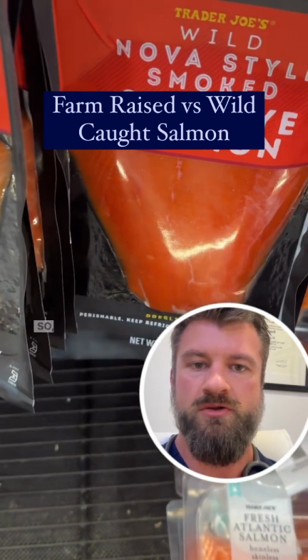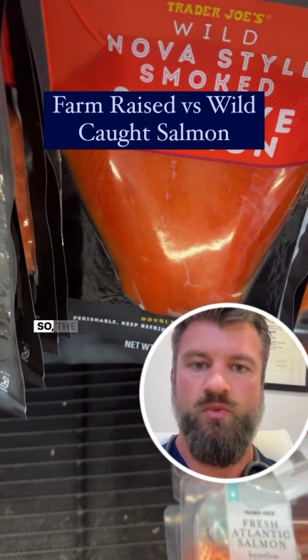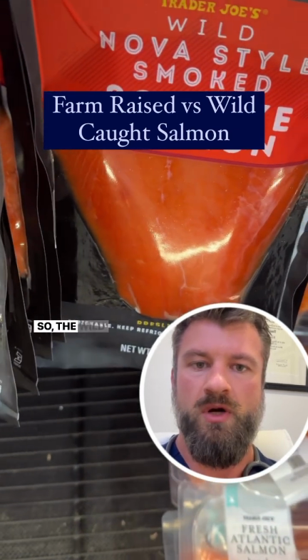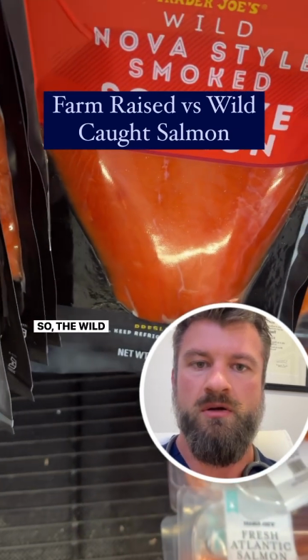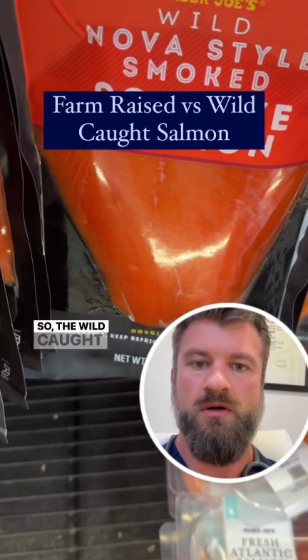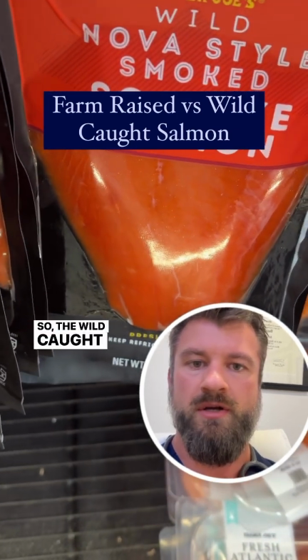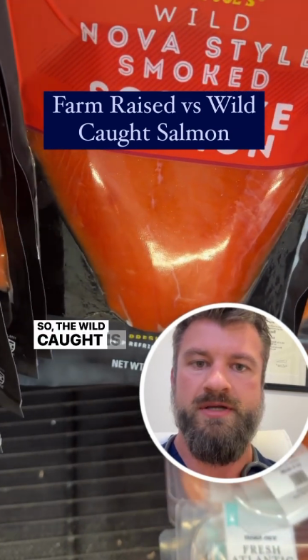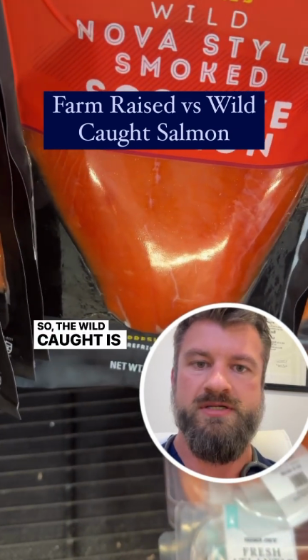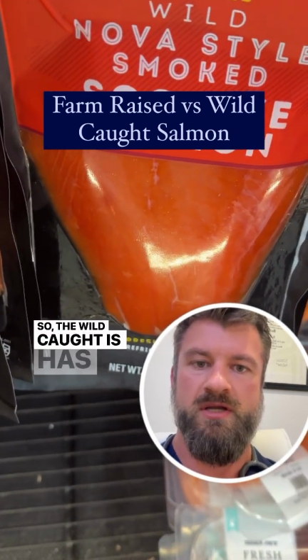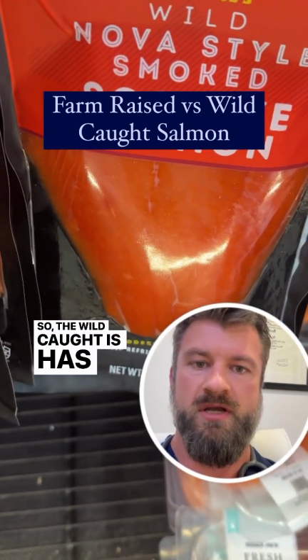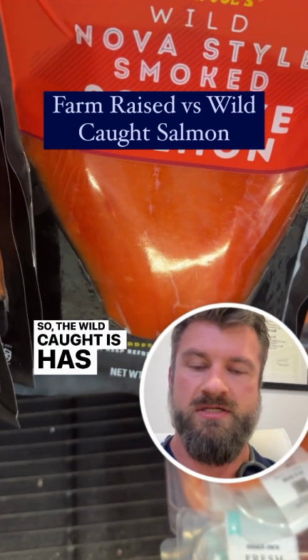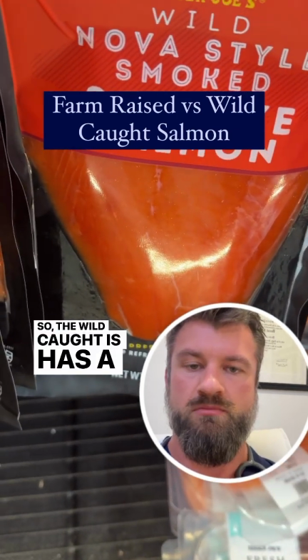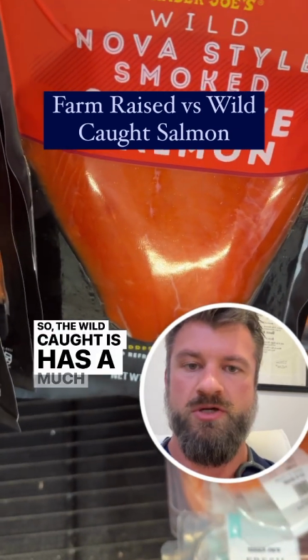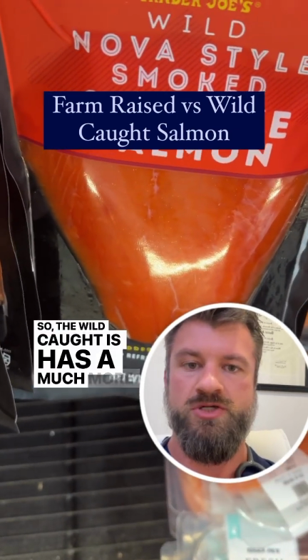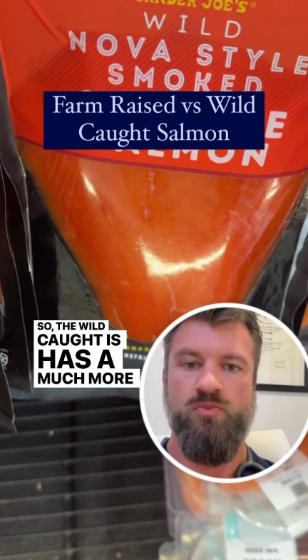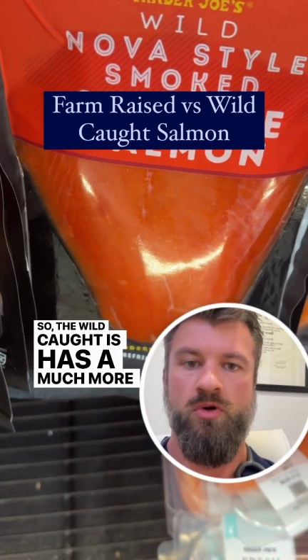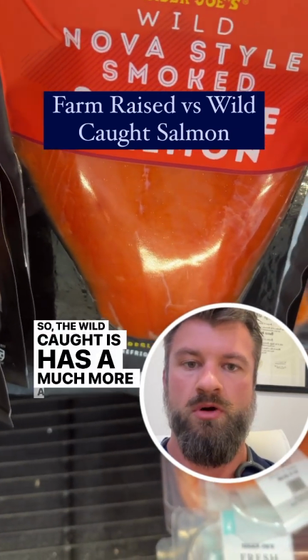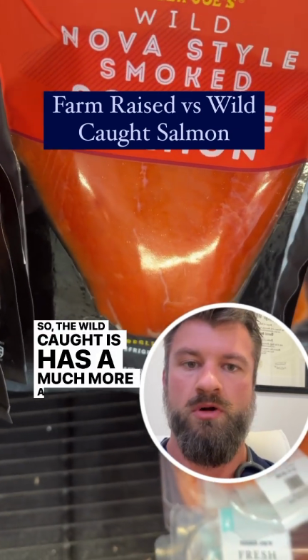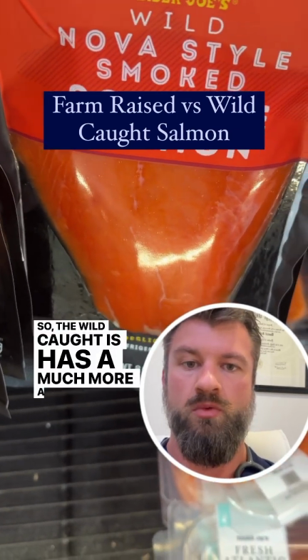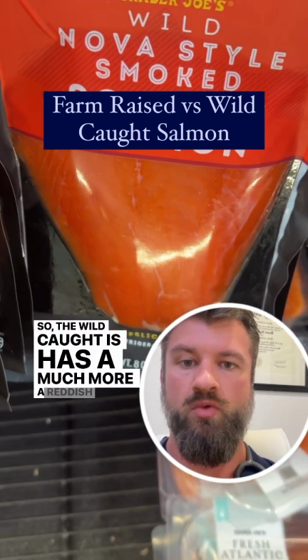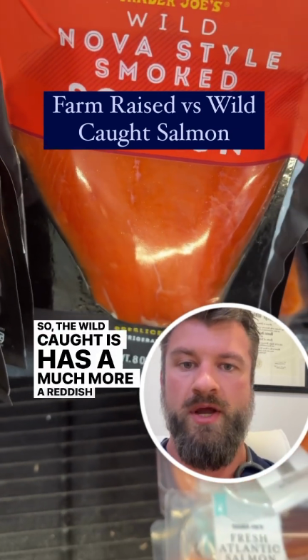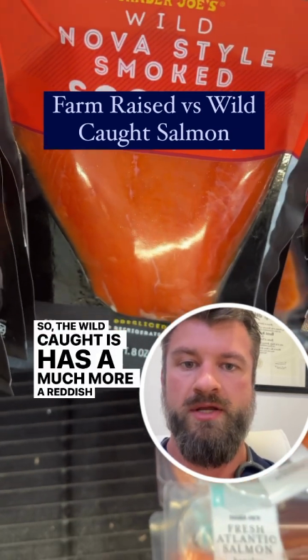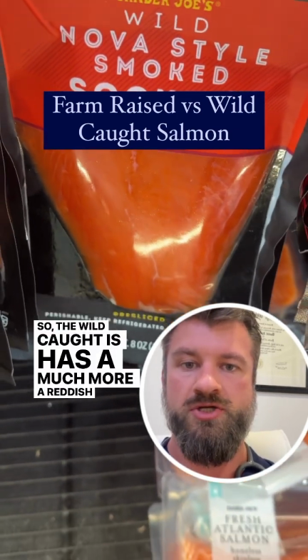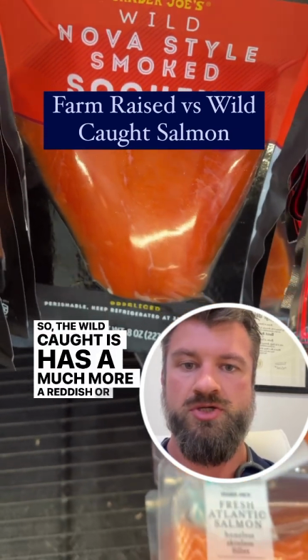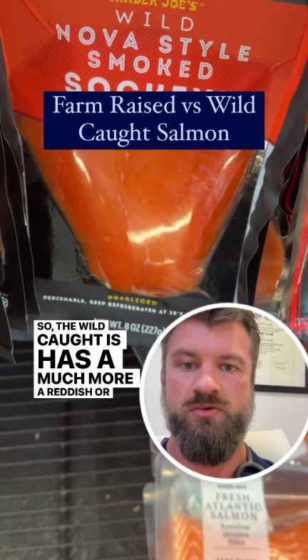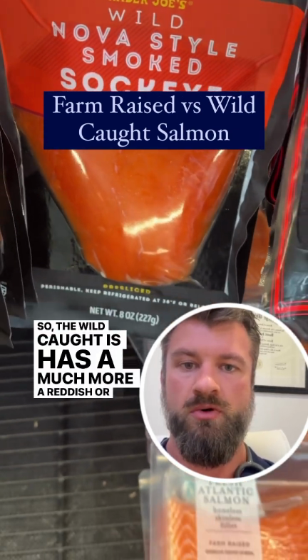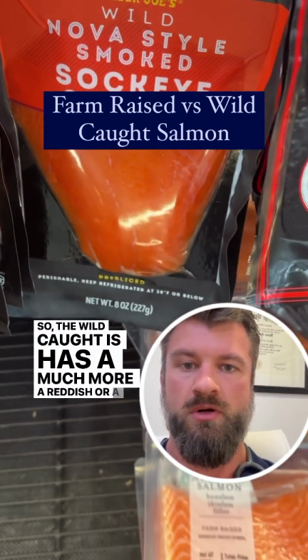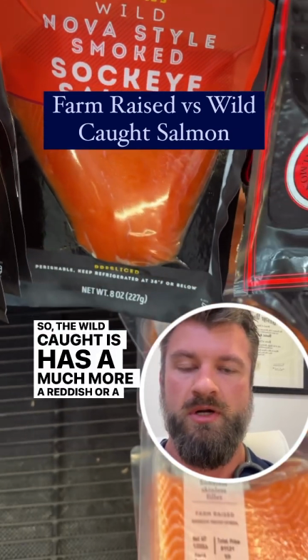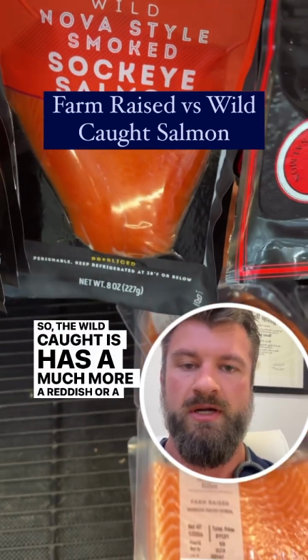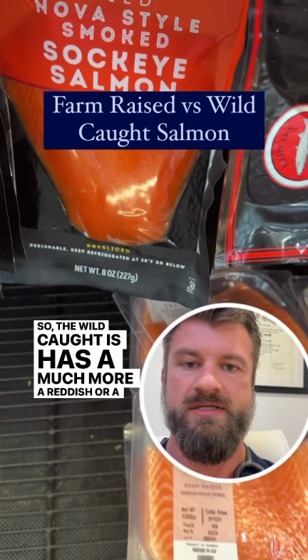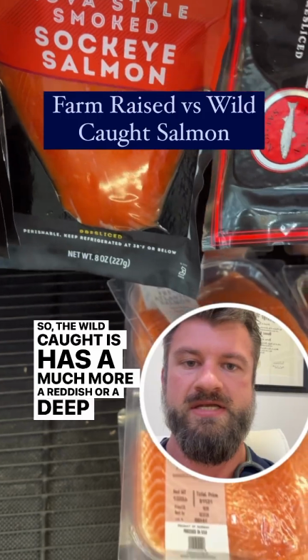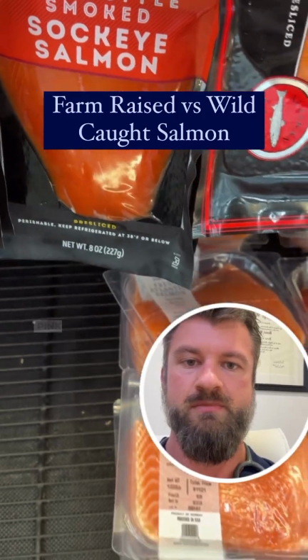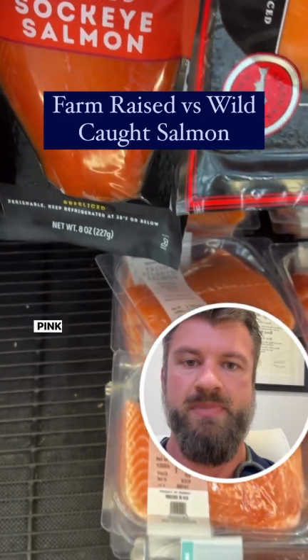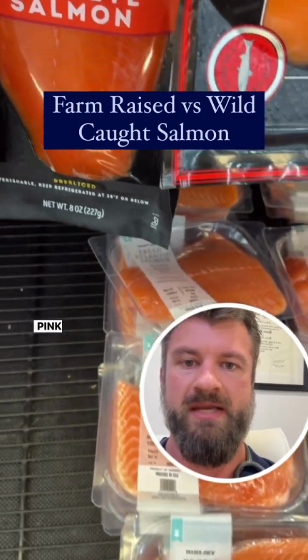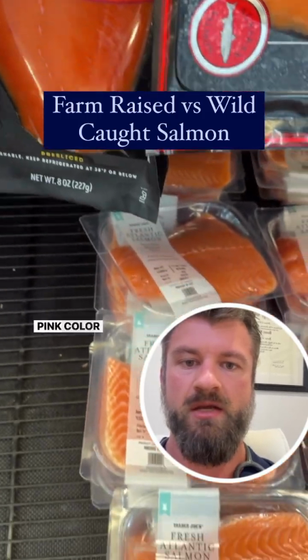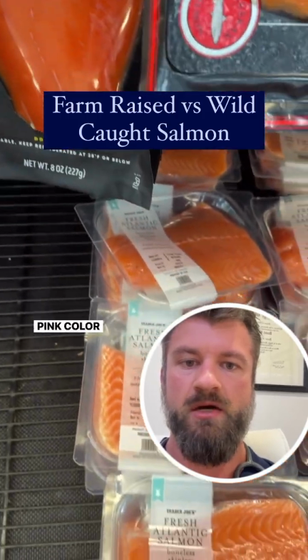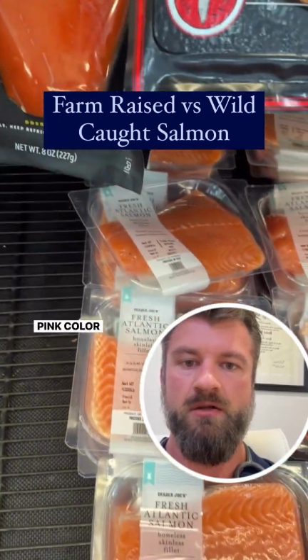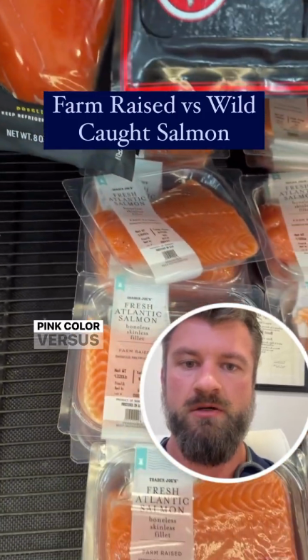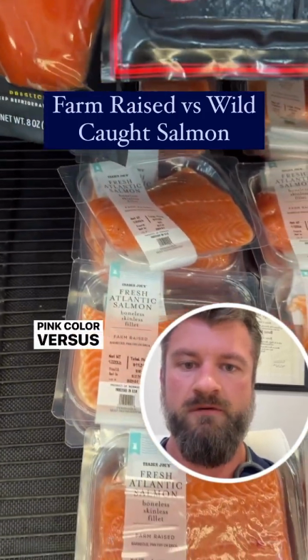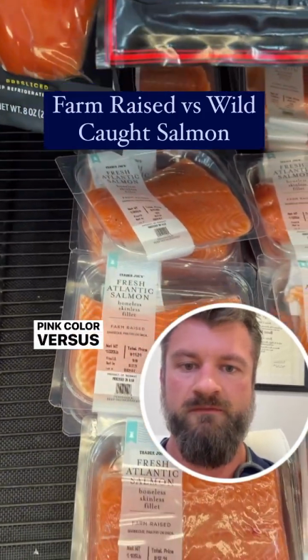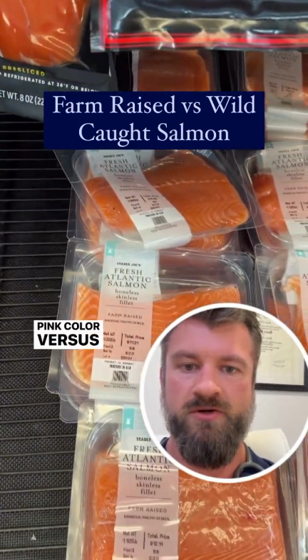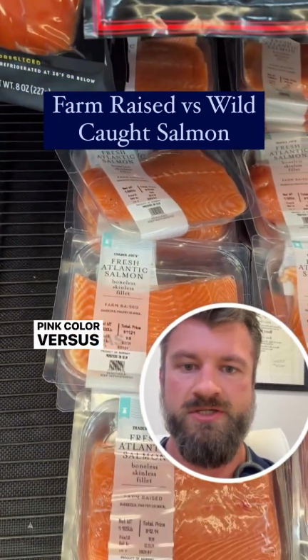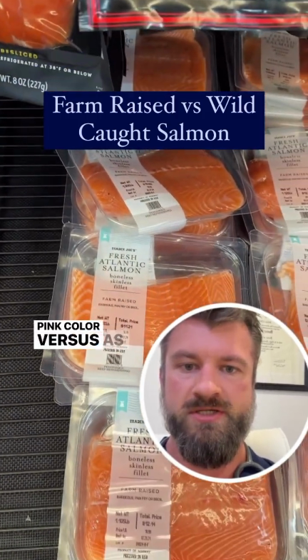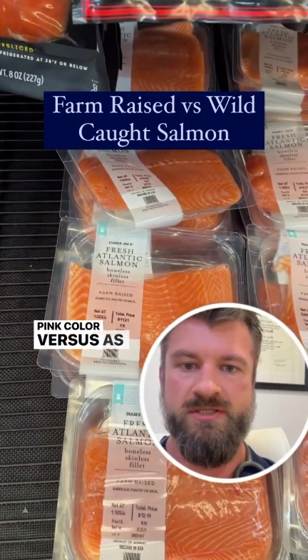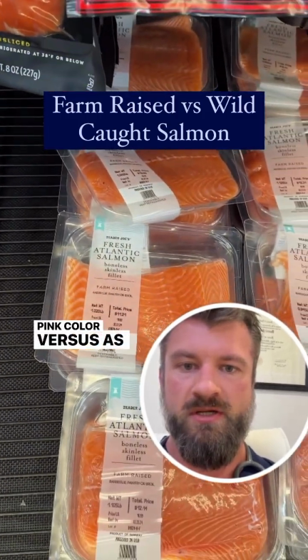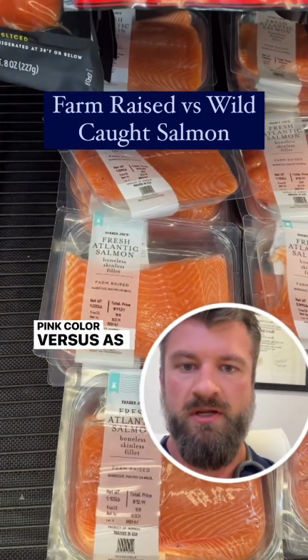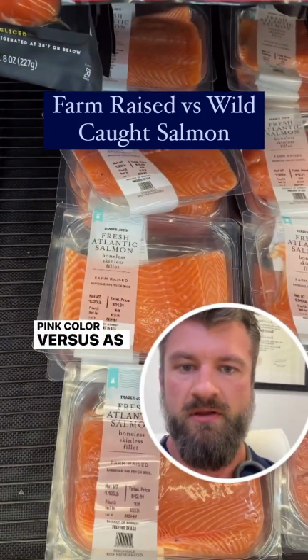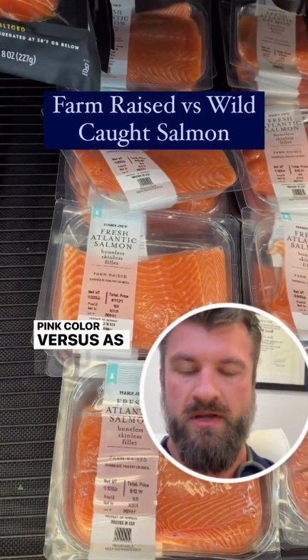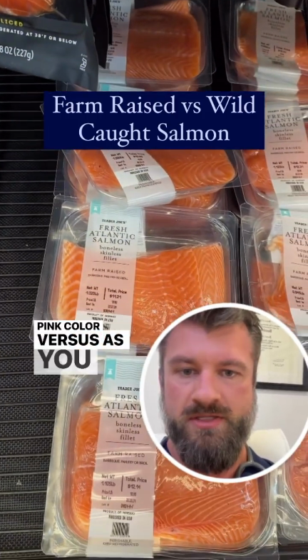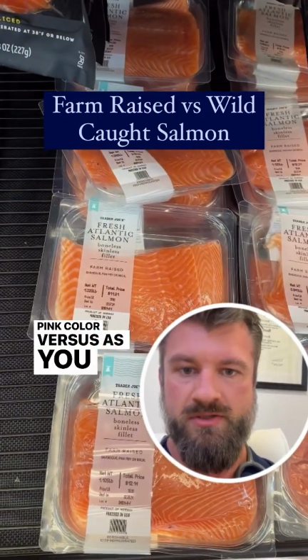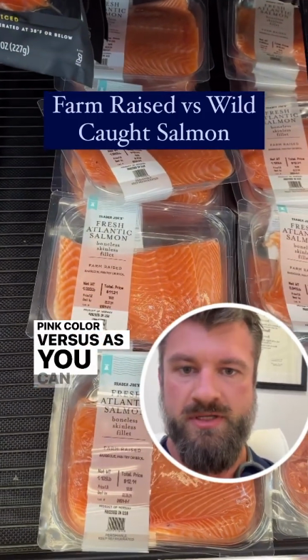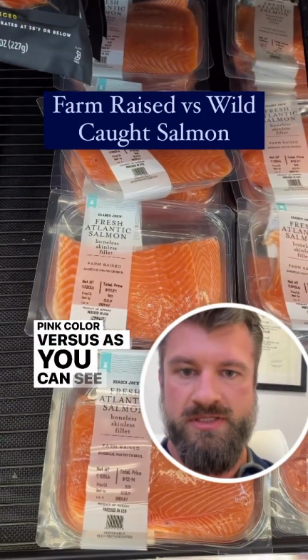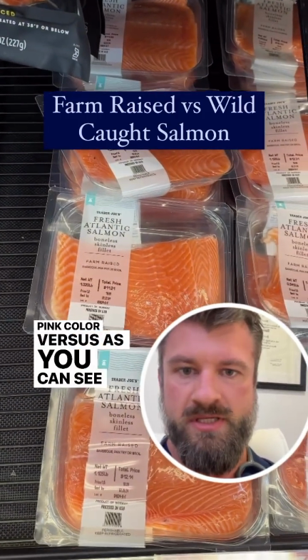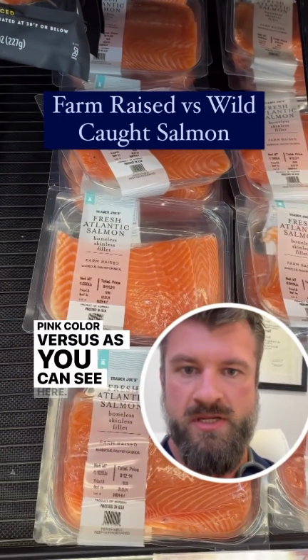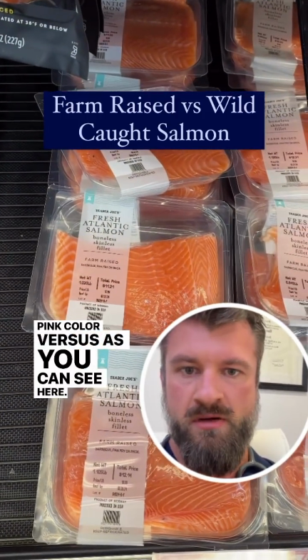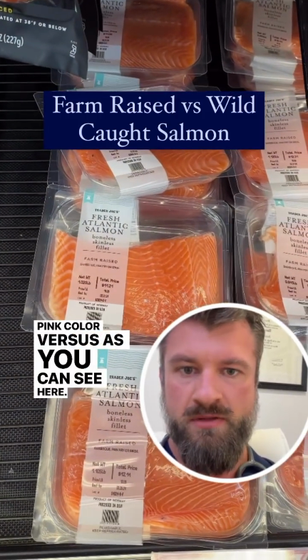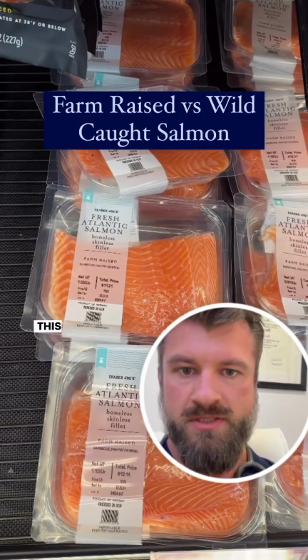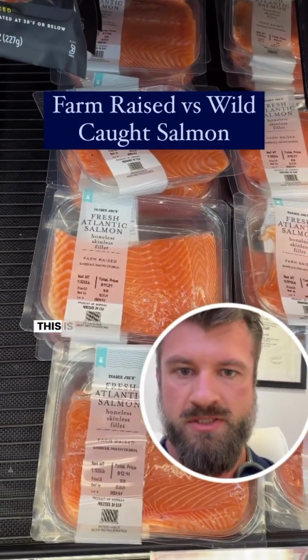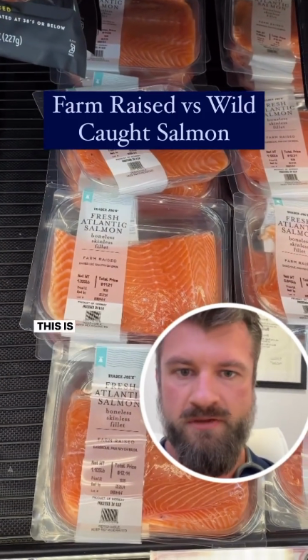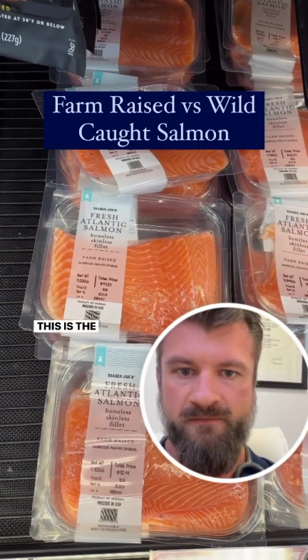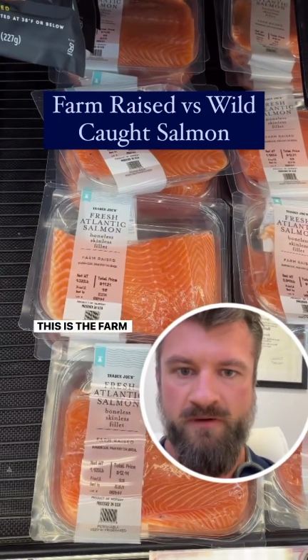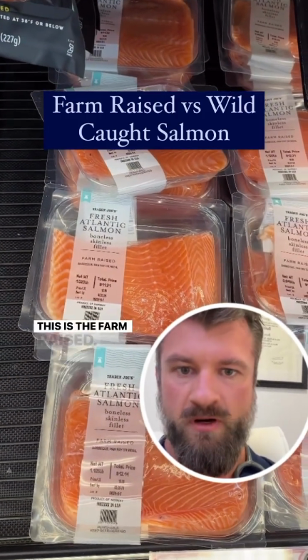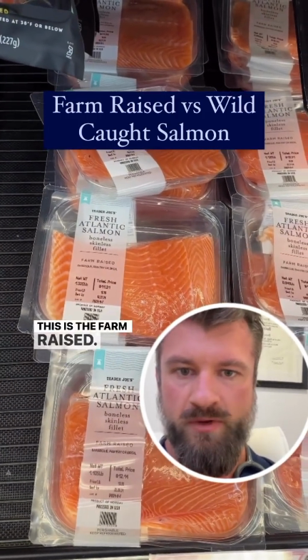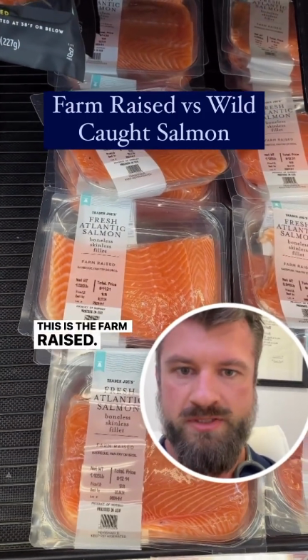The wild-caught has a much more reddish or deep pink color versus, as you can see here, this is the farm-raised. It's a much lighter color.